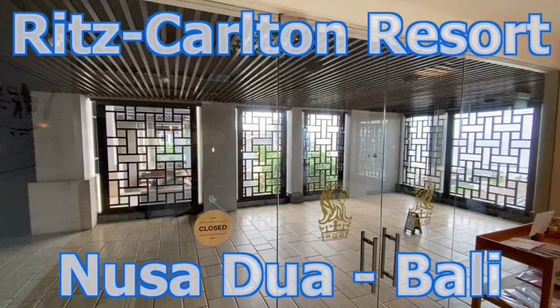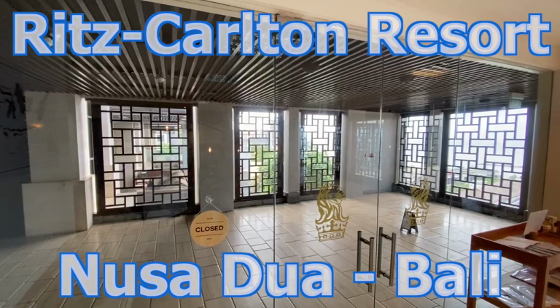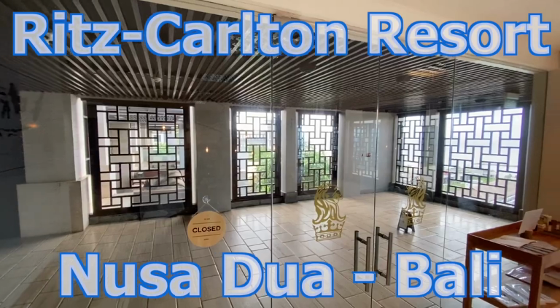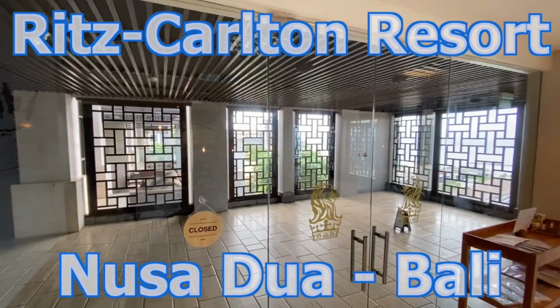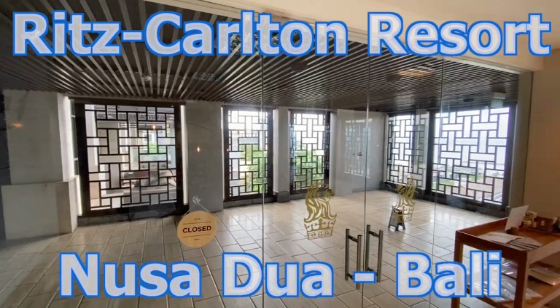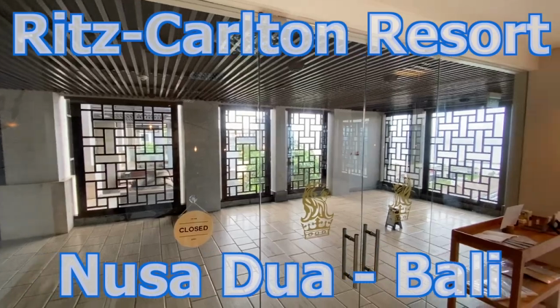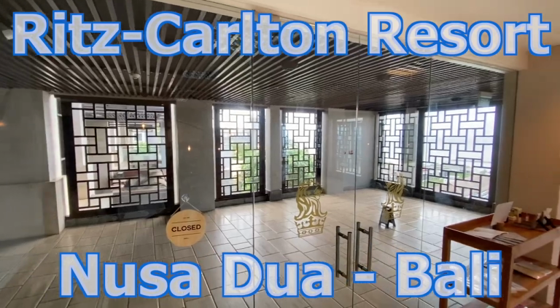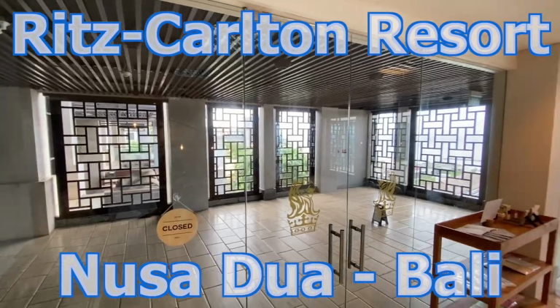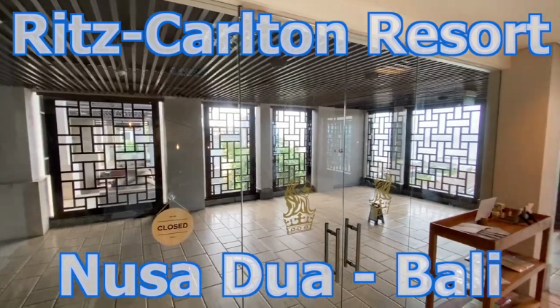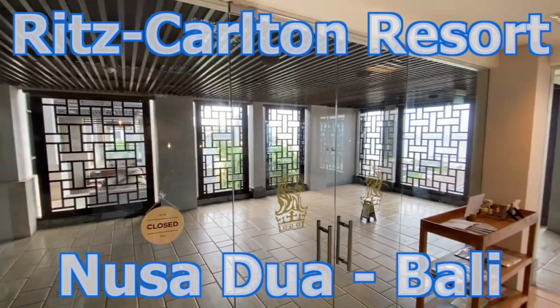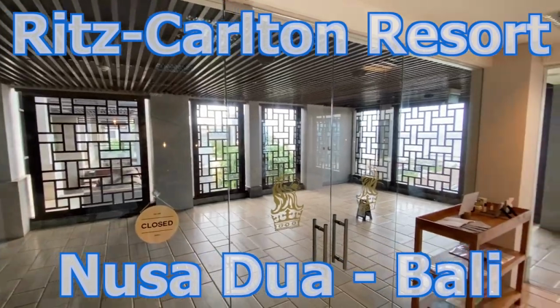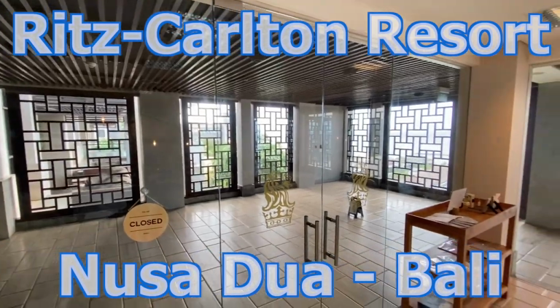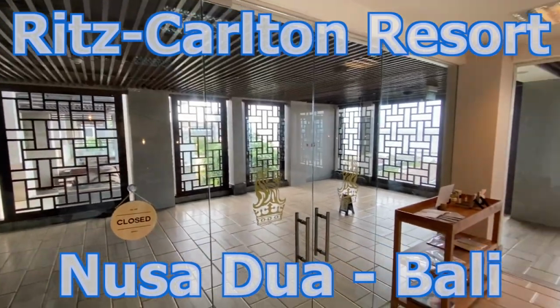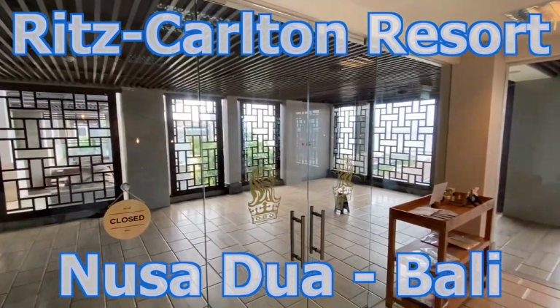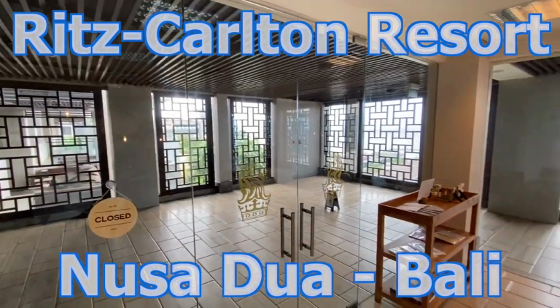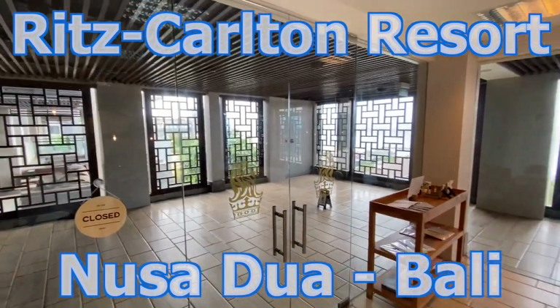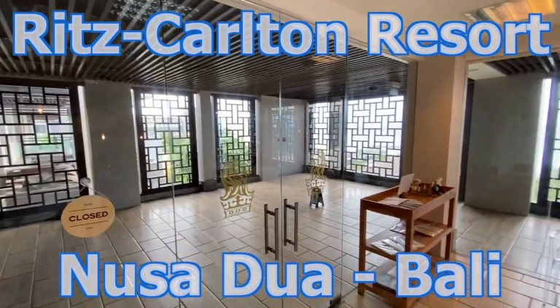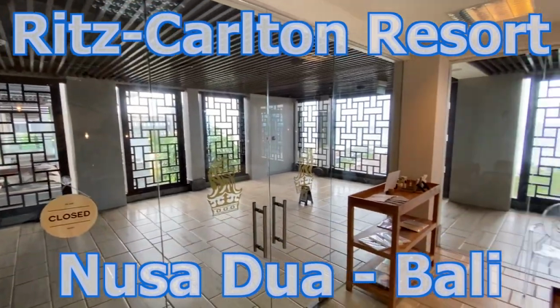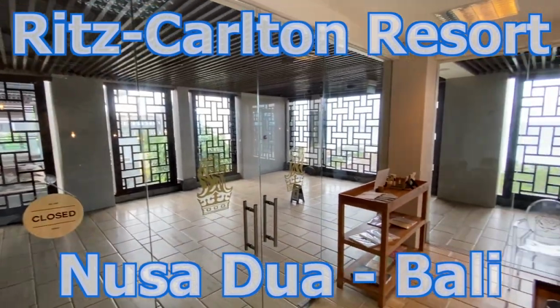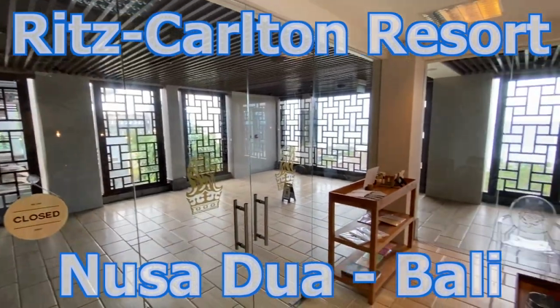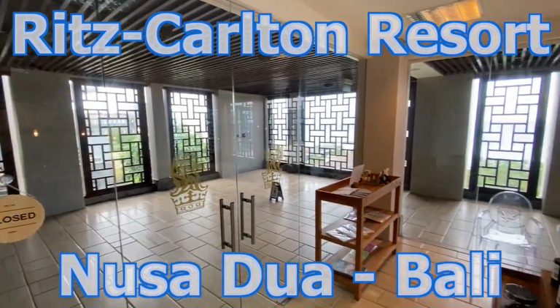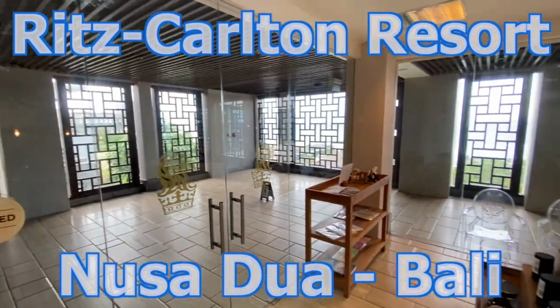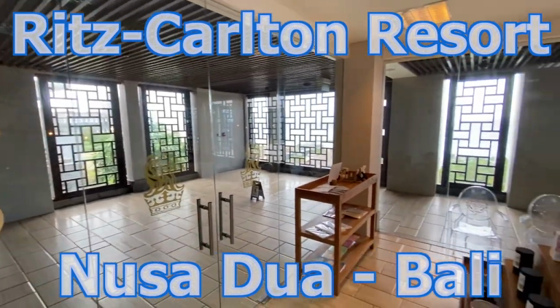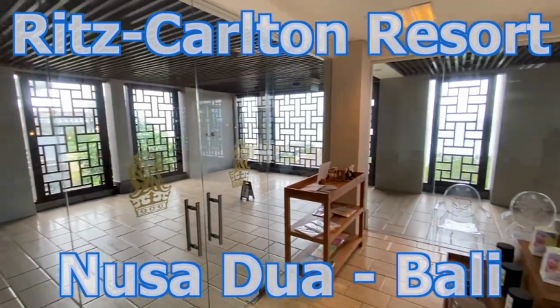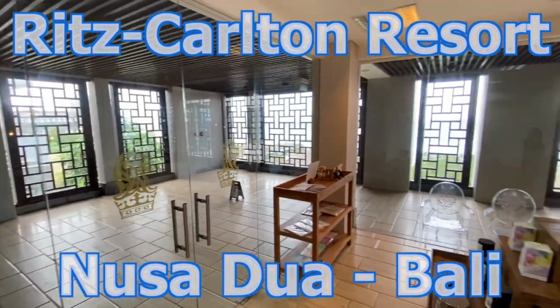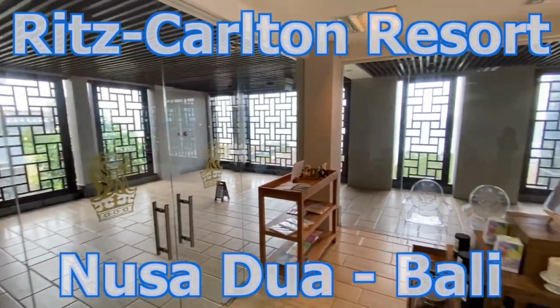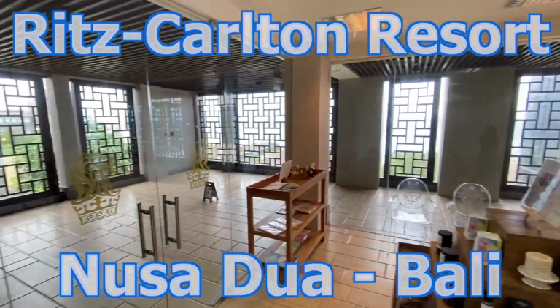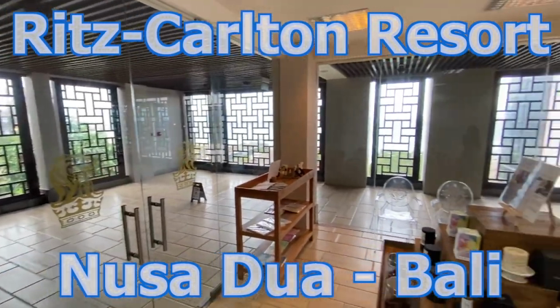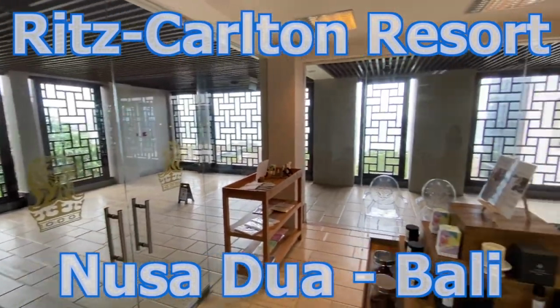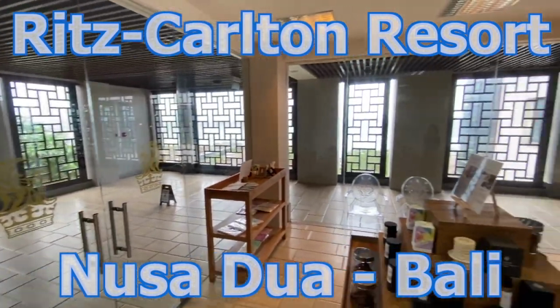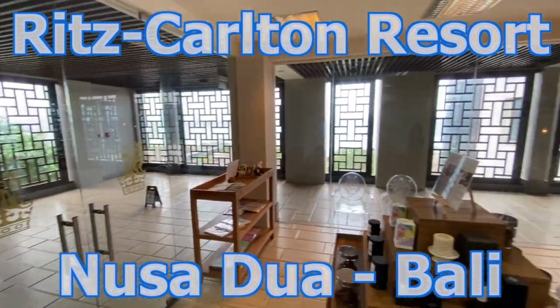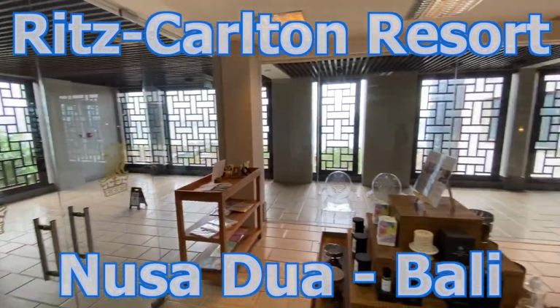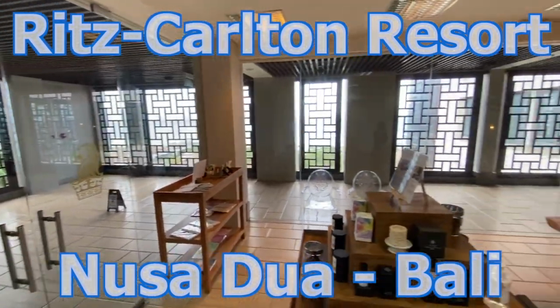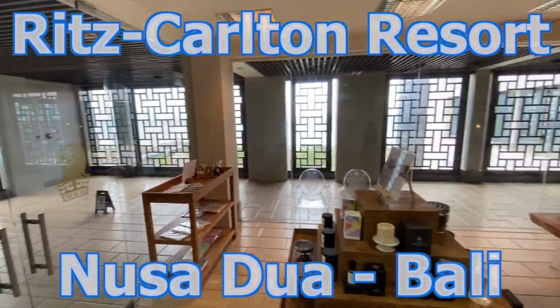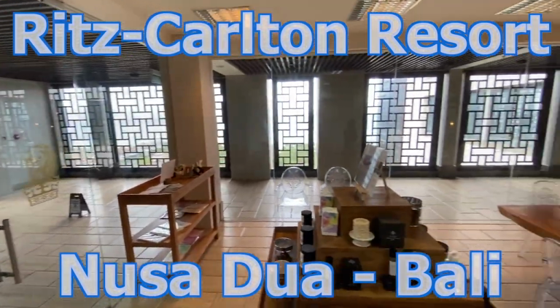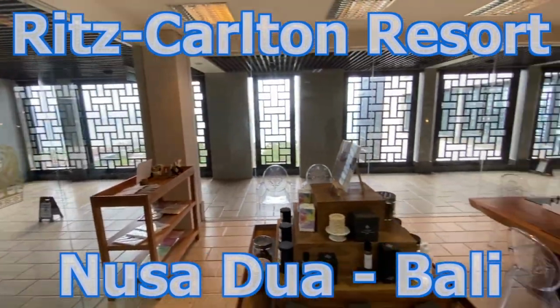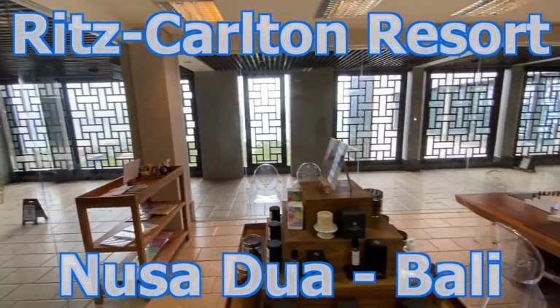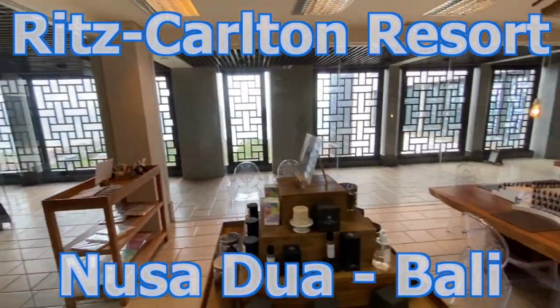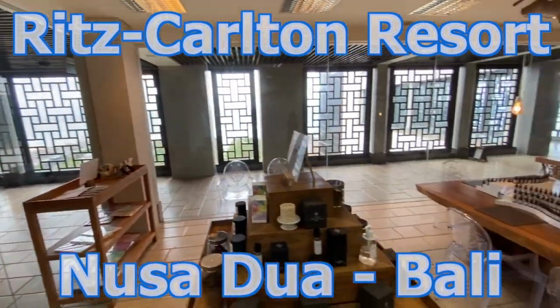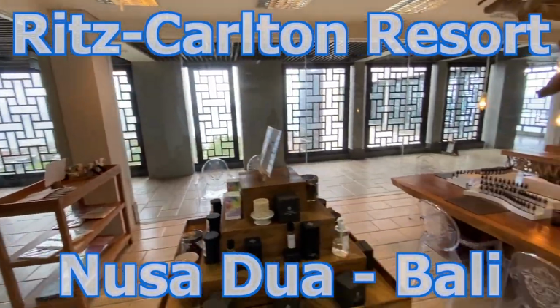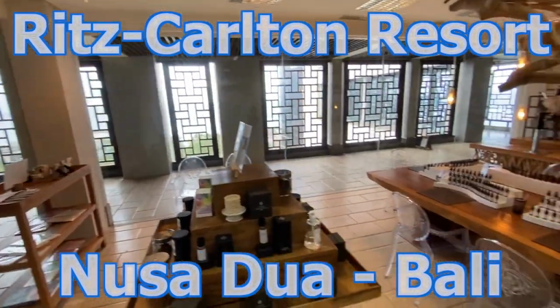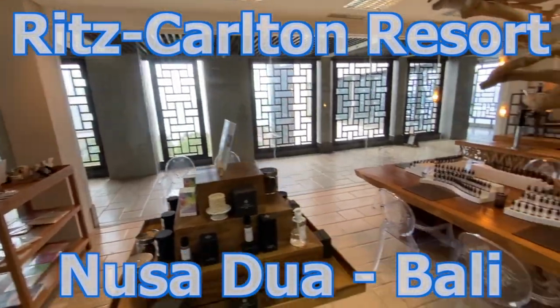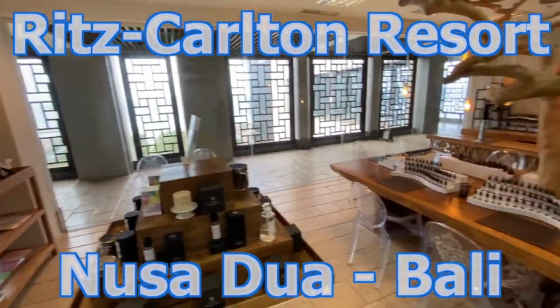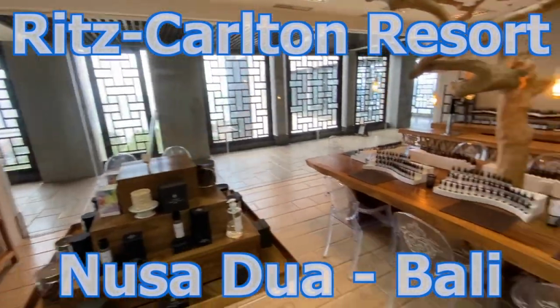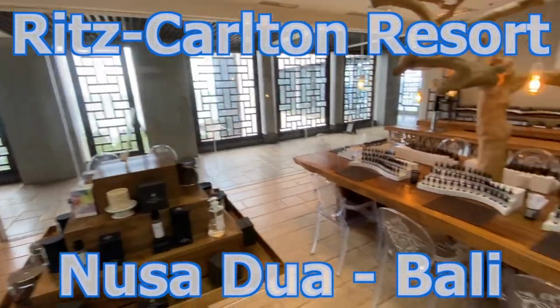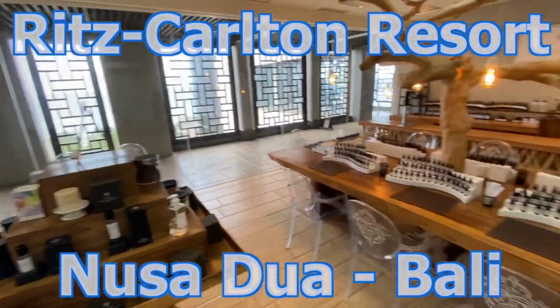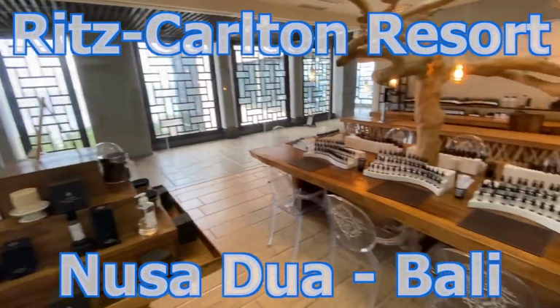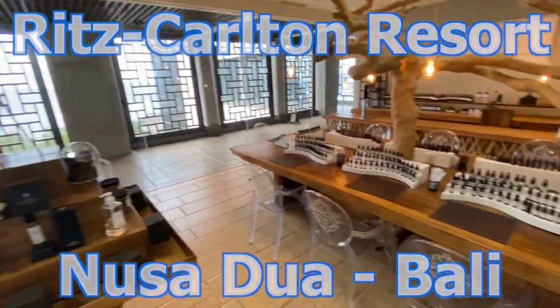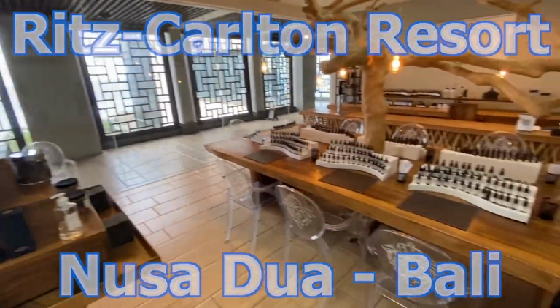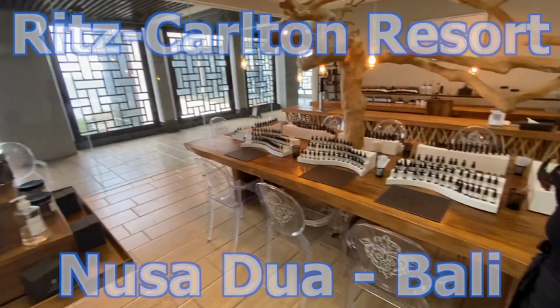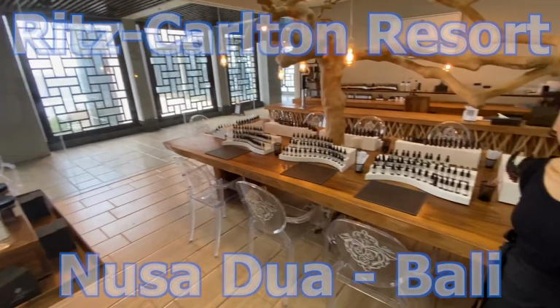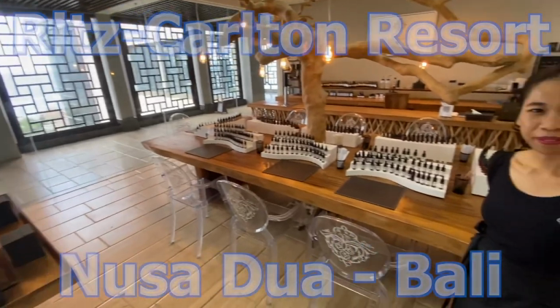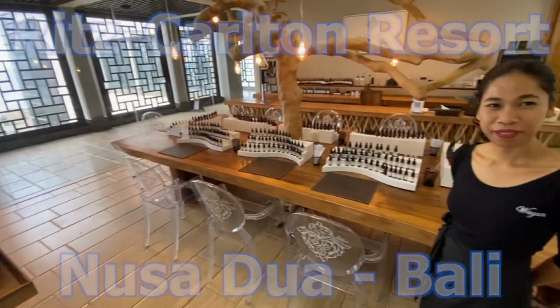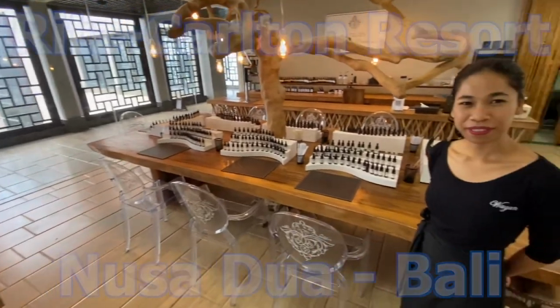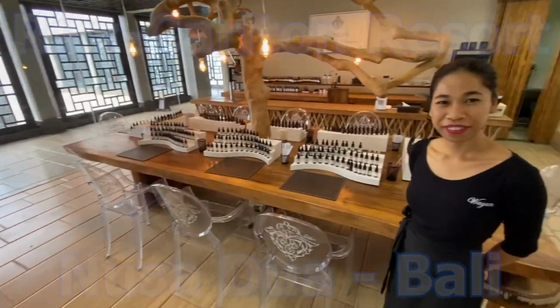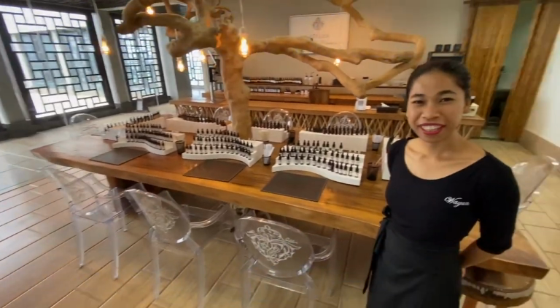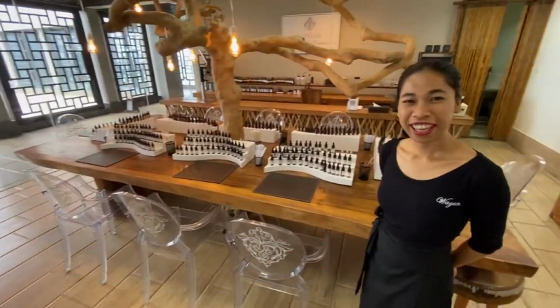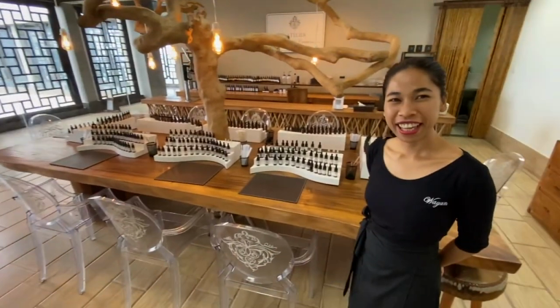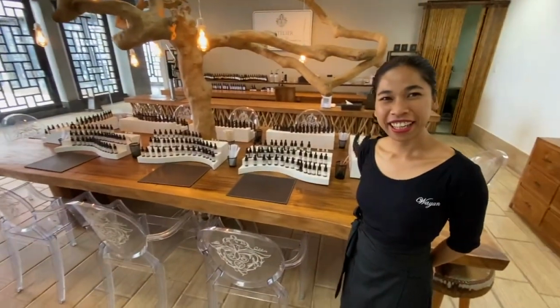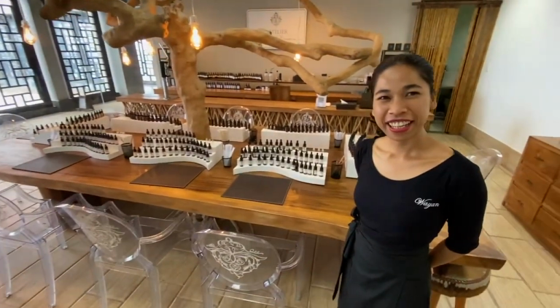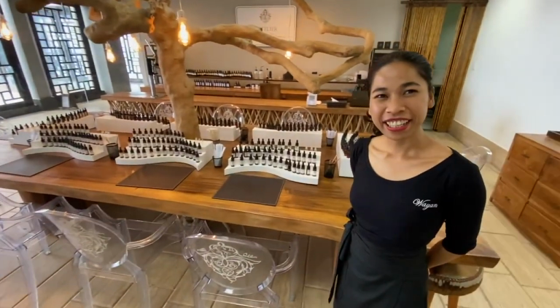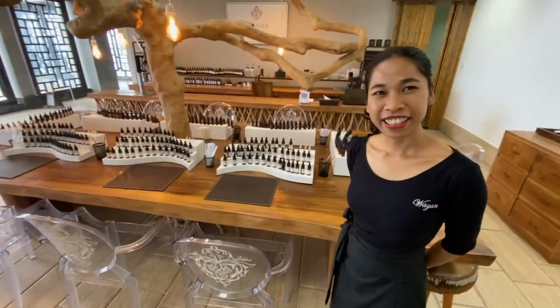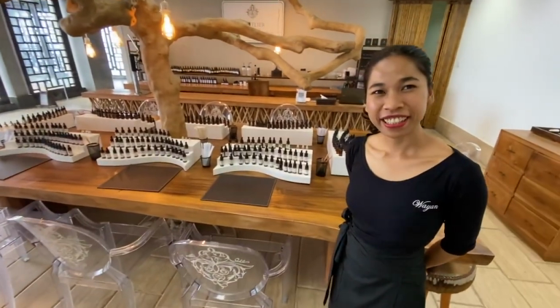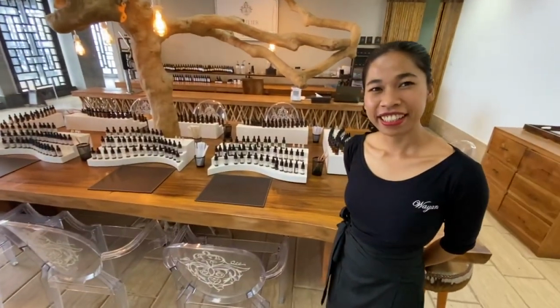I'm here at the Ritz-Carlton in beautiful Bali, and I'm here with Wayan. Wayan, what's happening here?